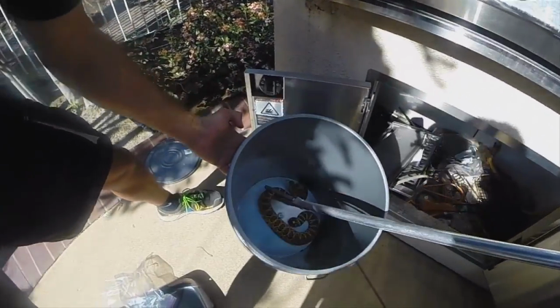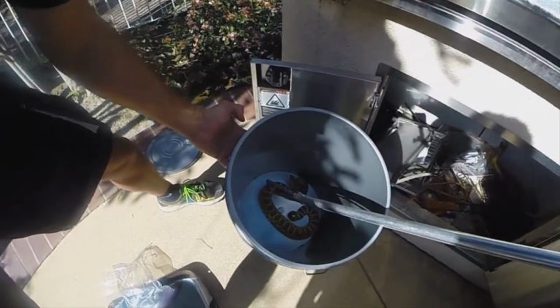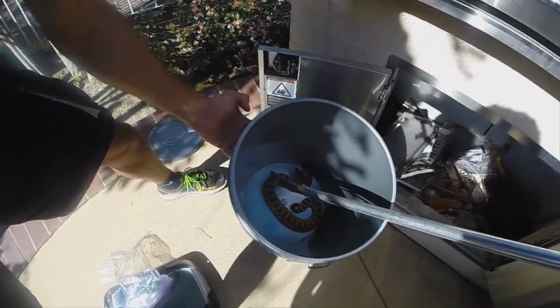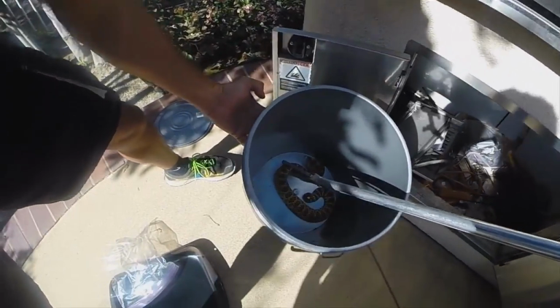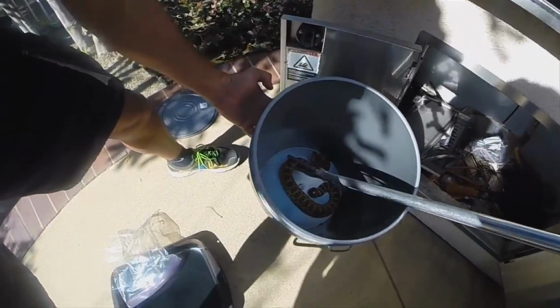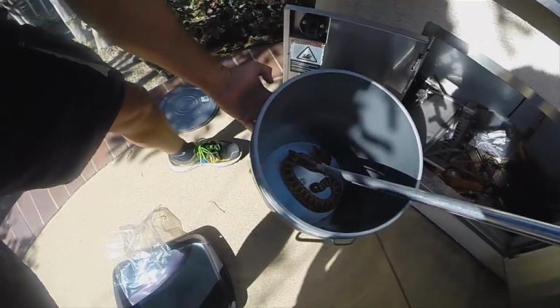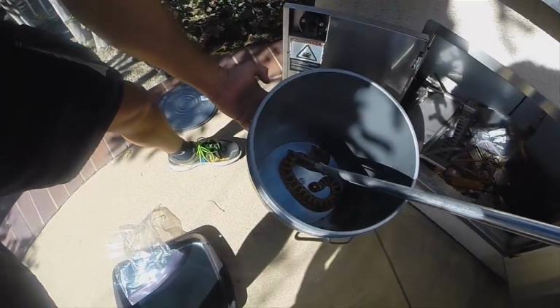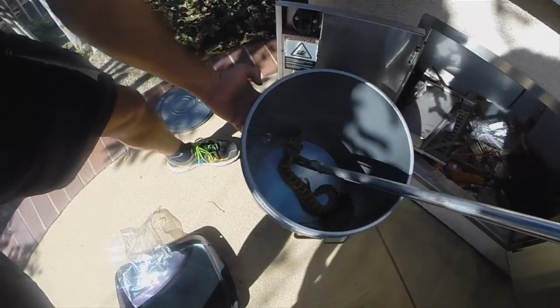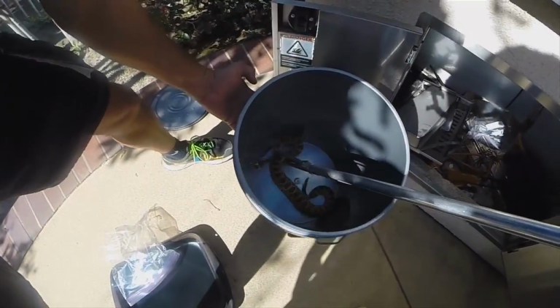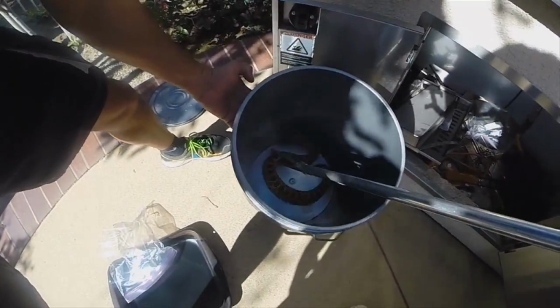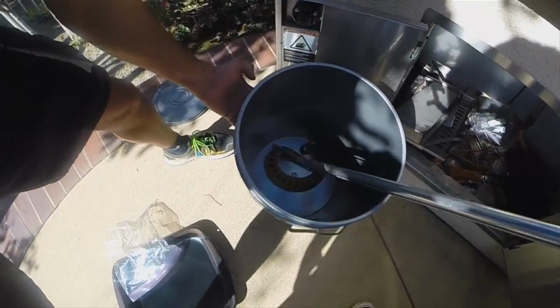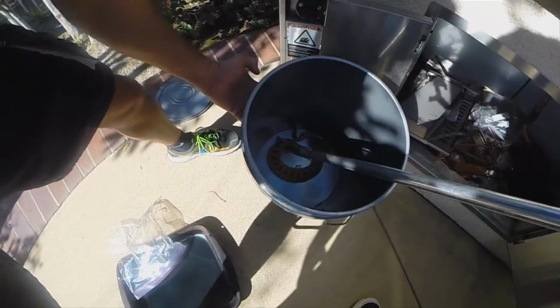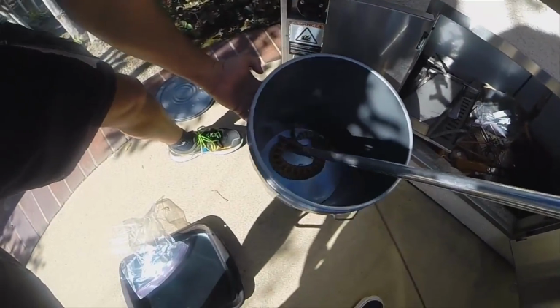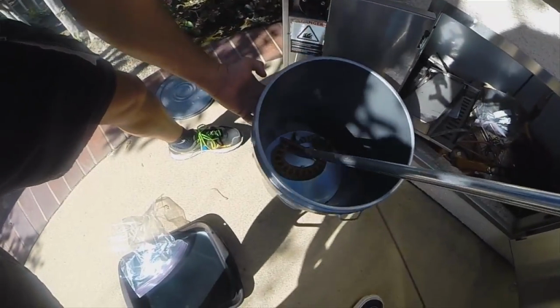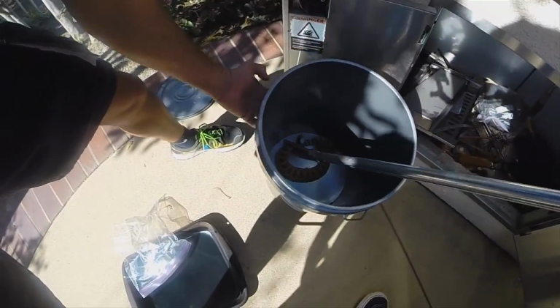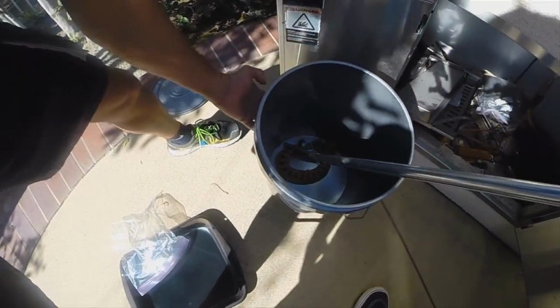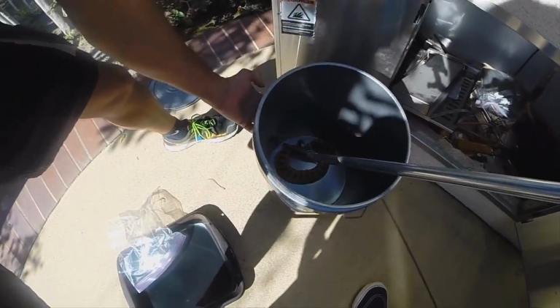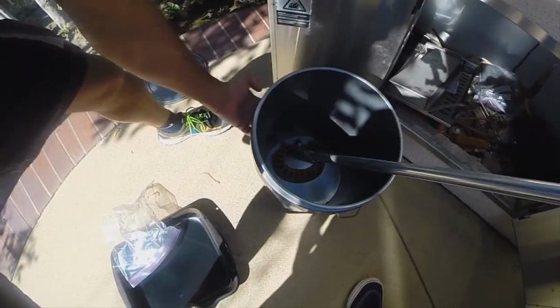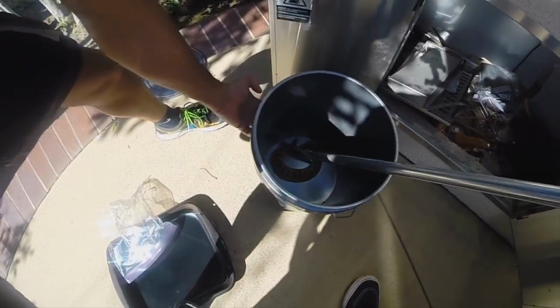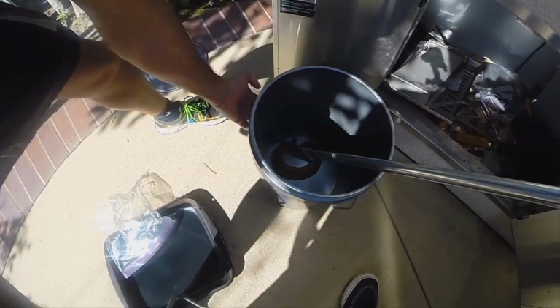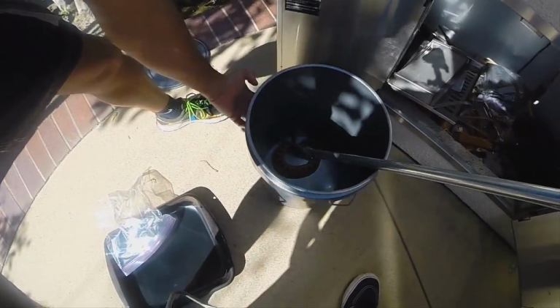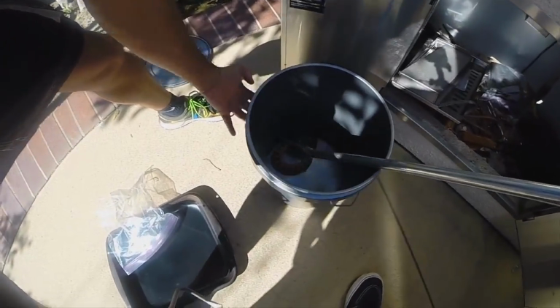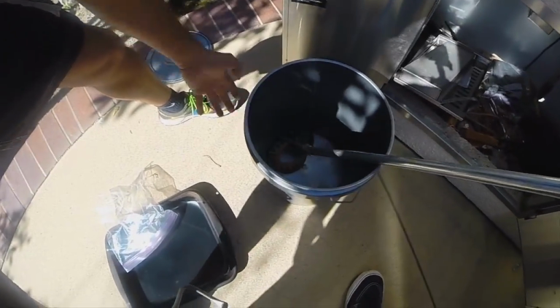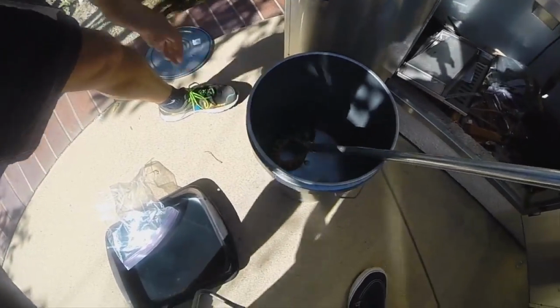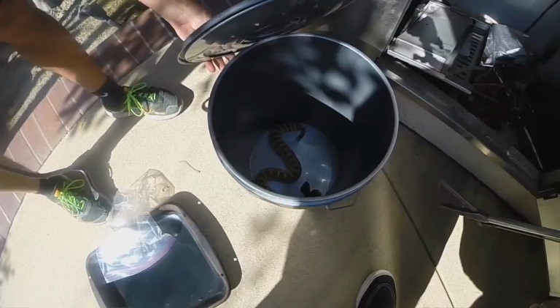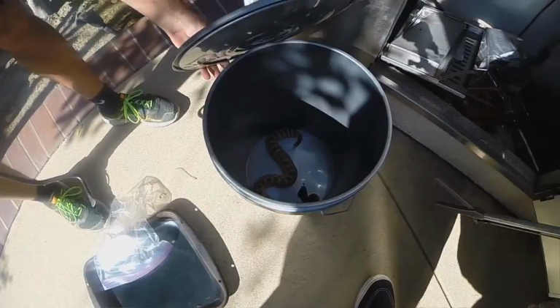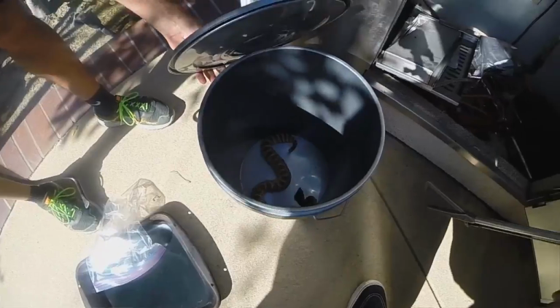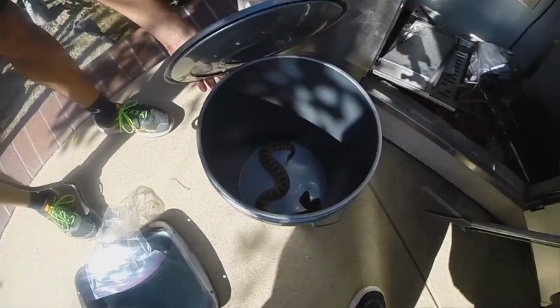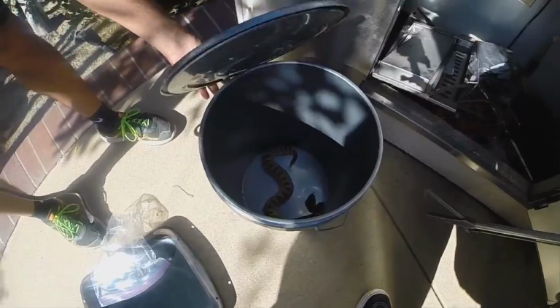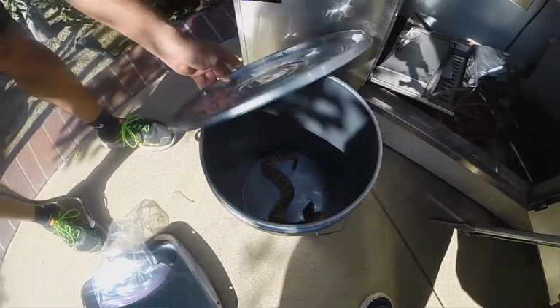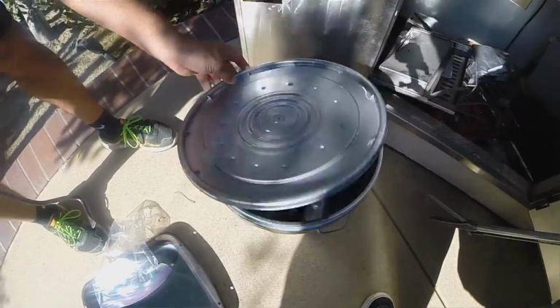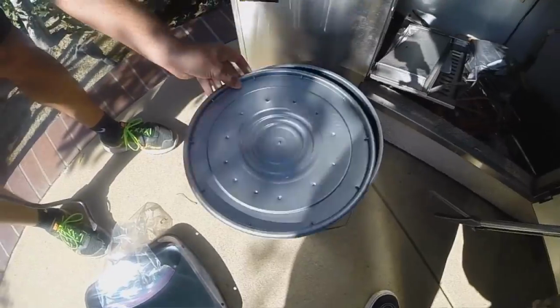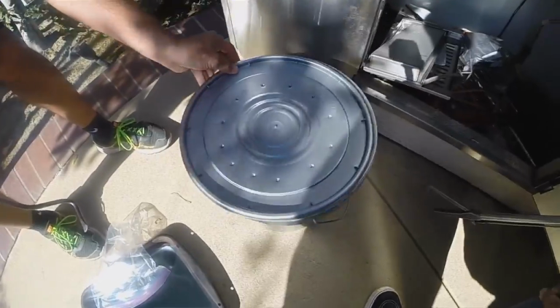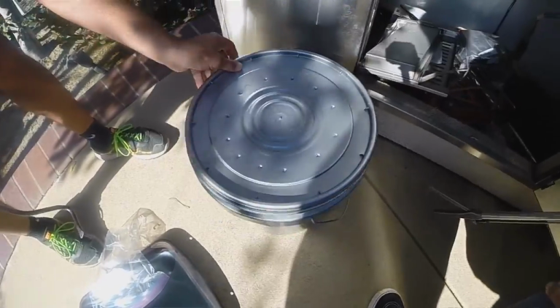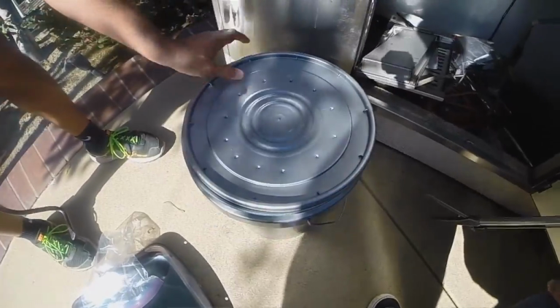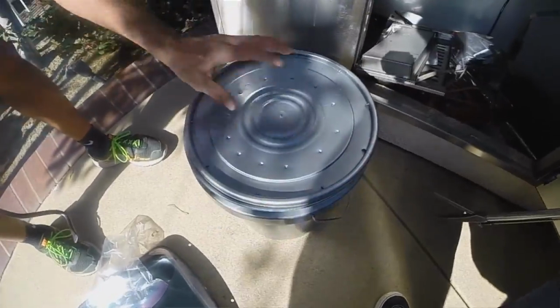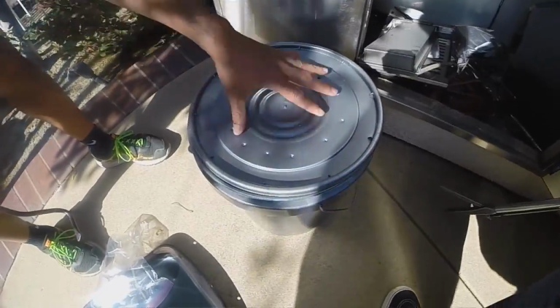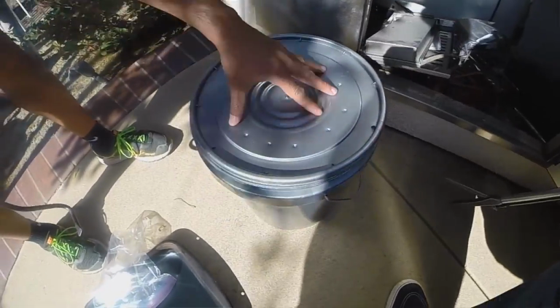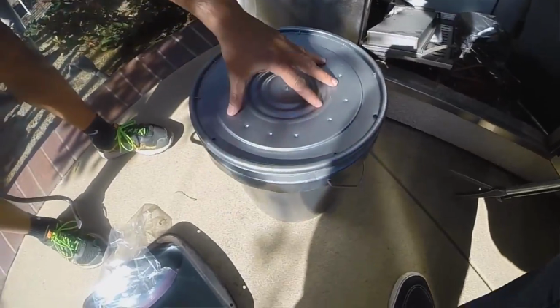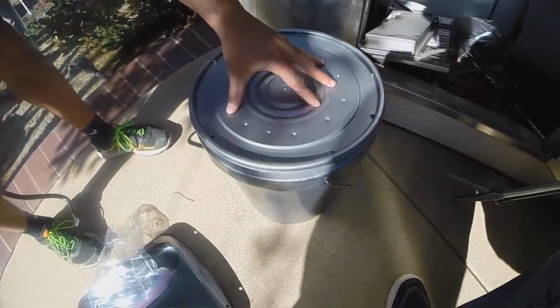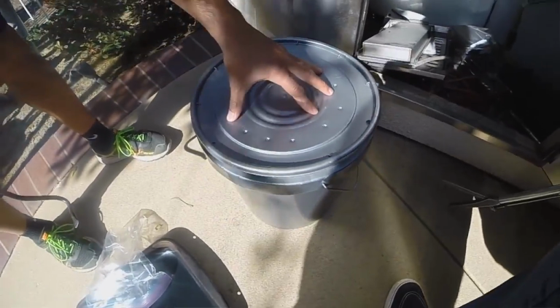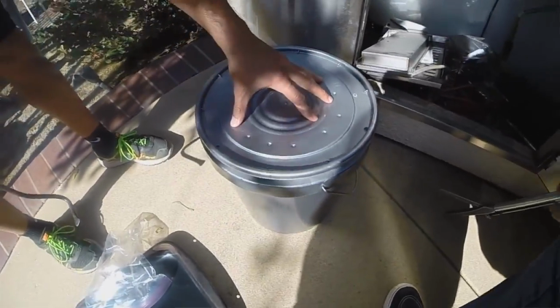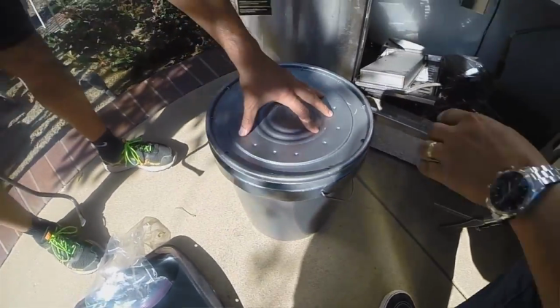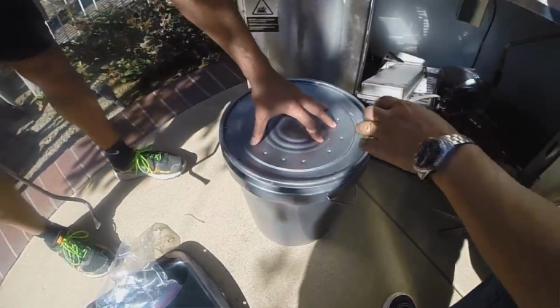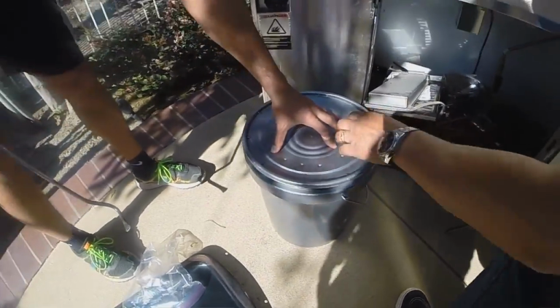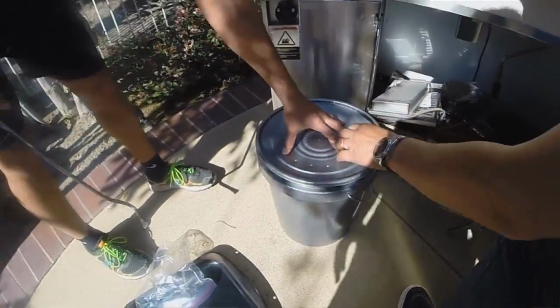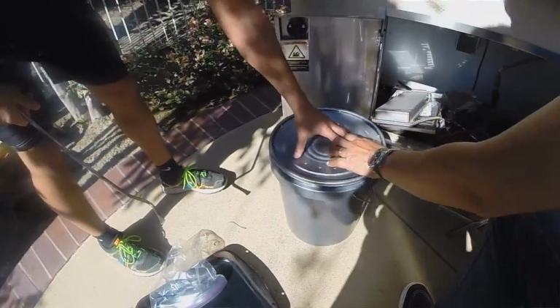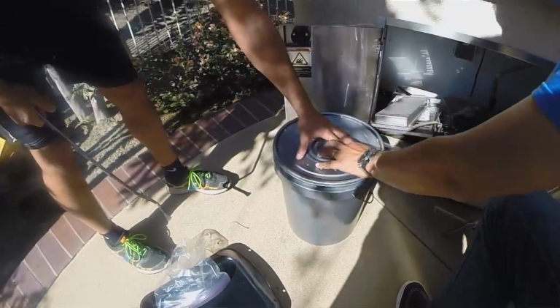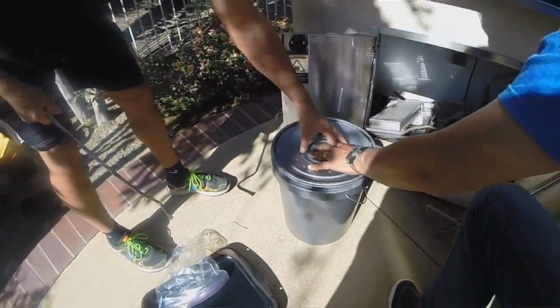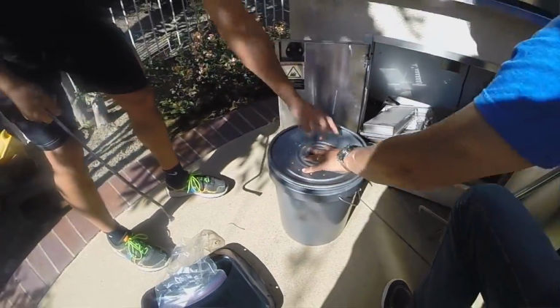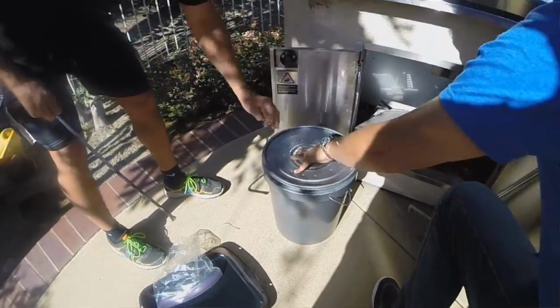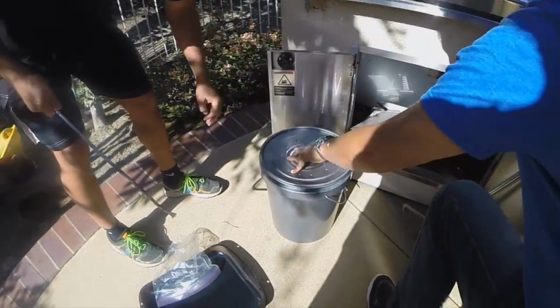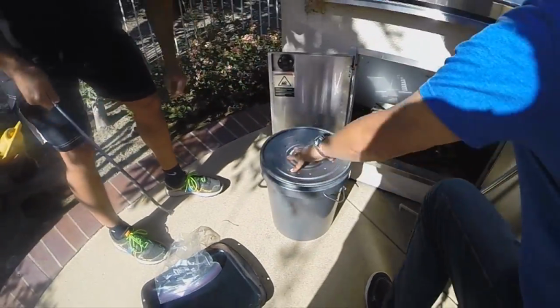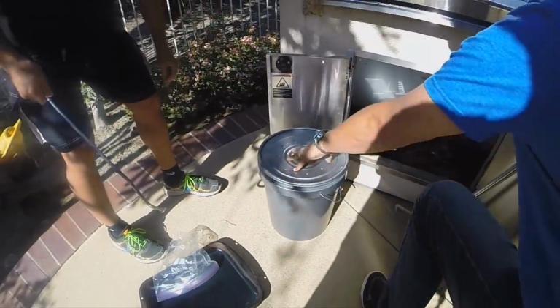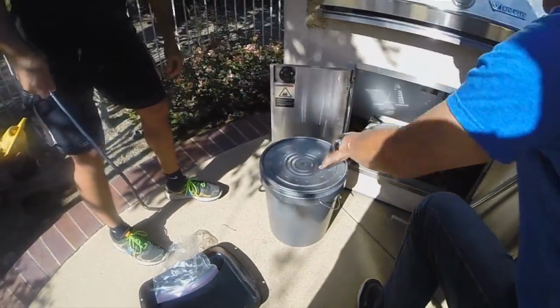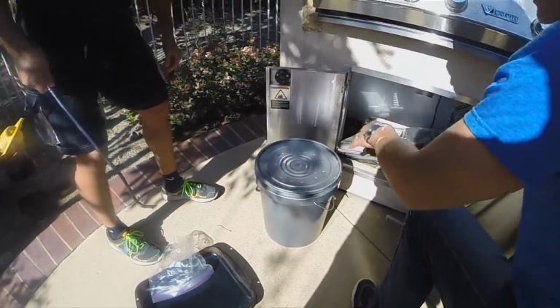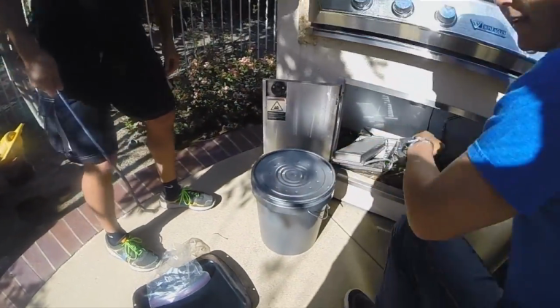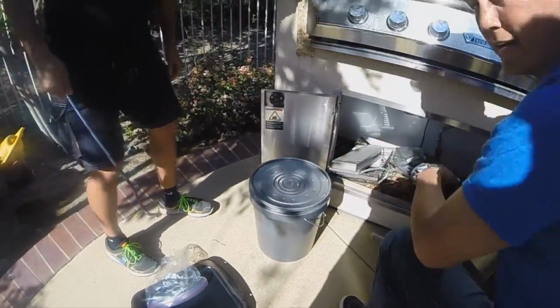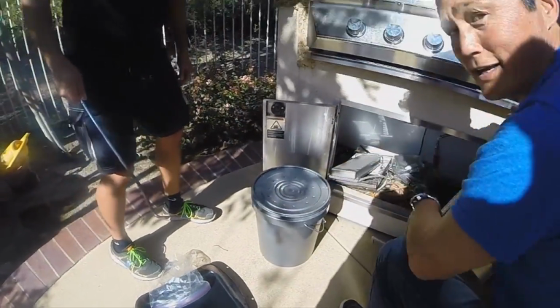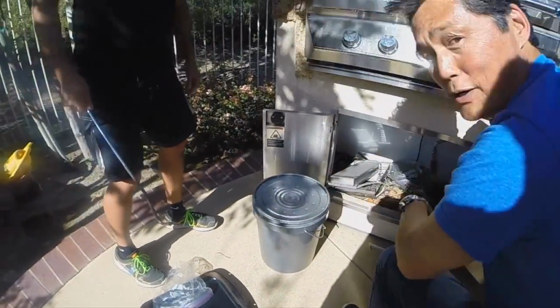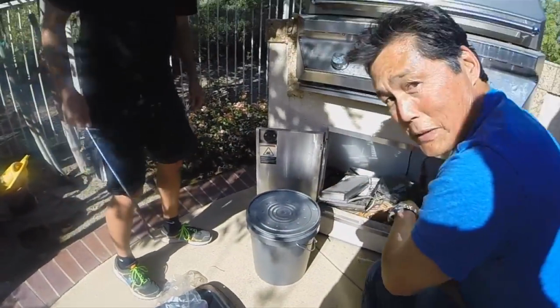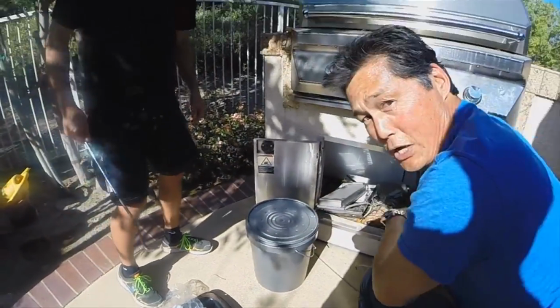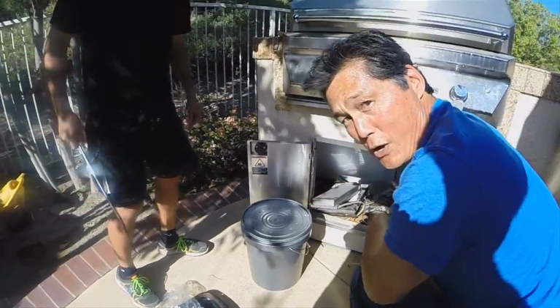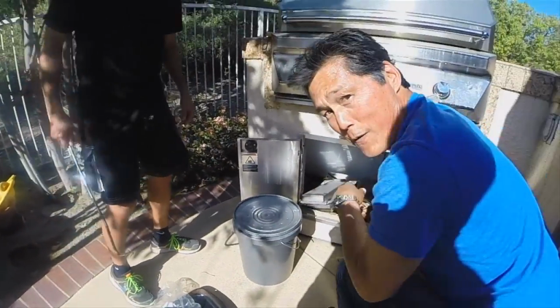Nice. Put your hand up. There we go. All right. Let's just put it on. There we go.